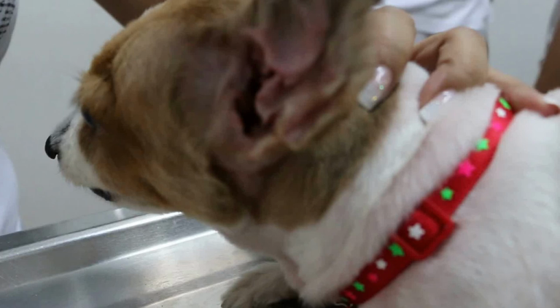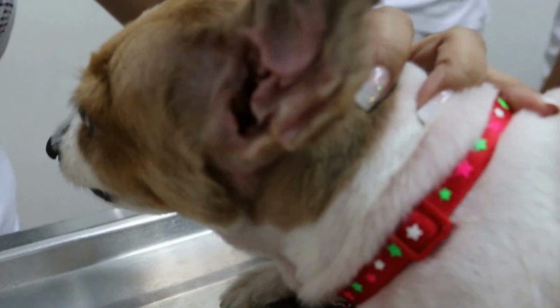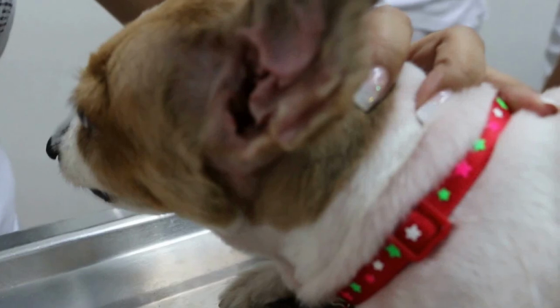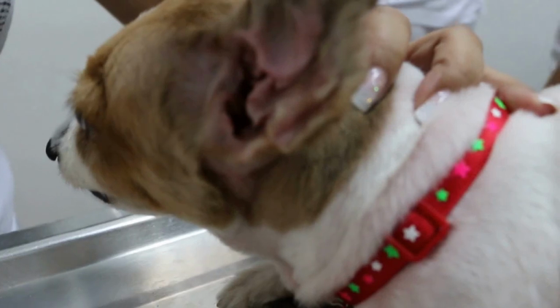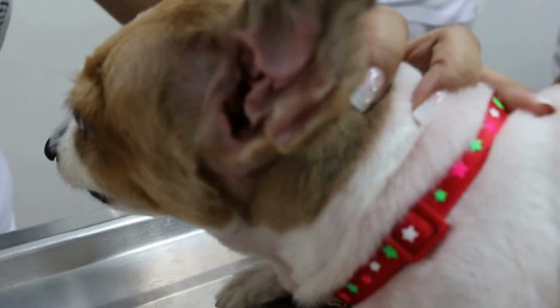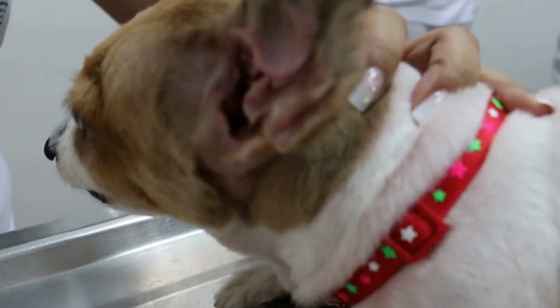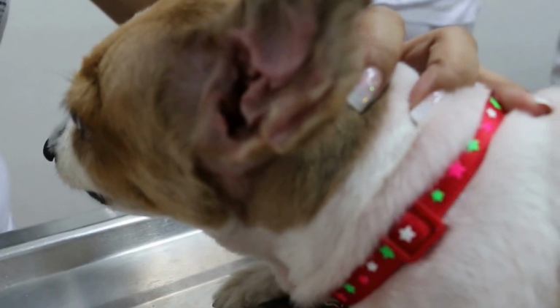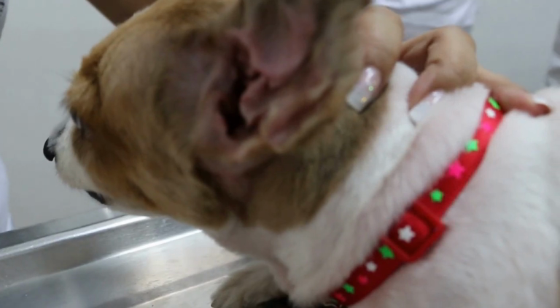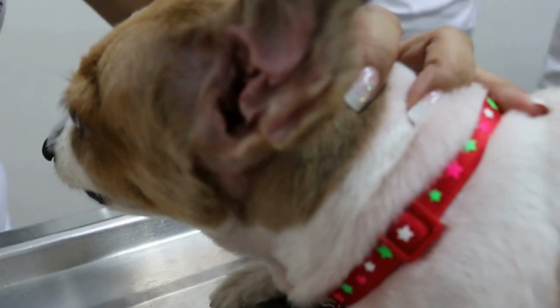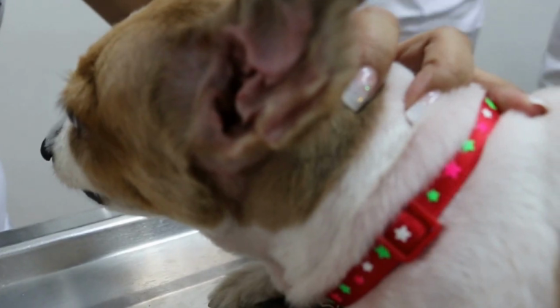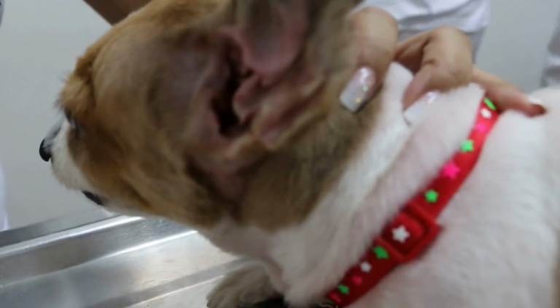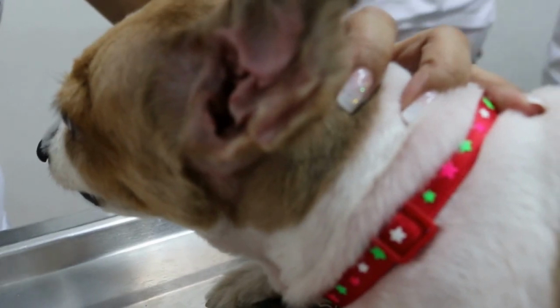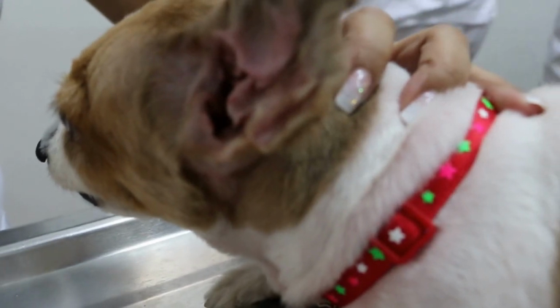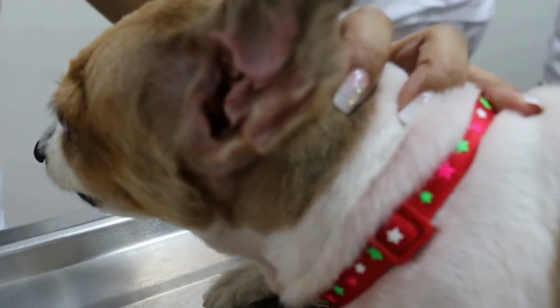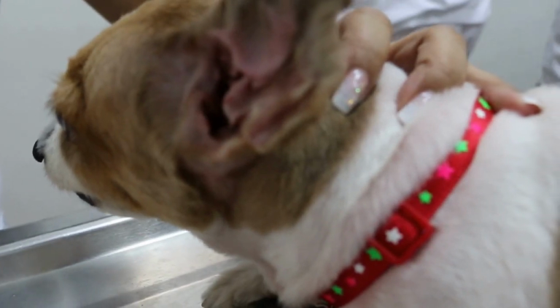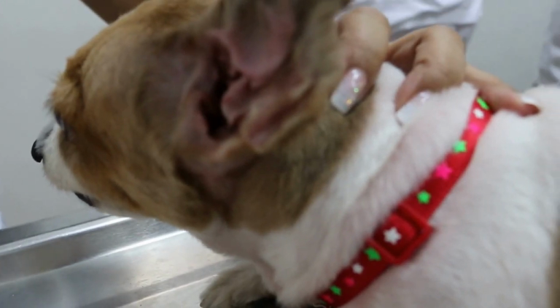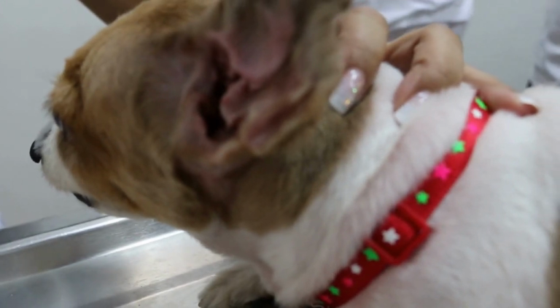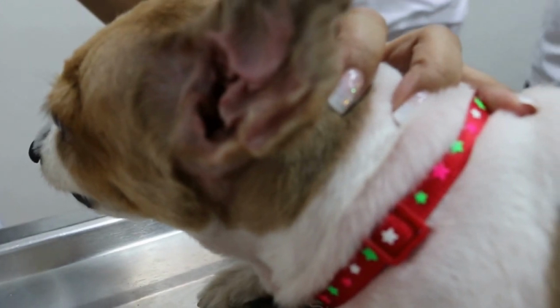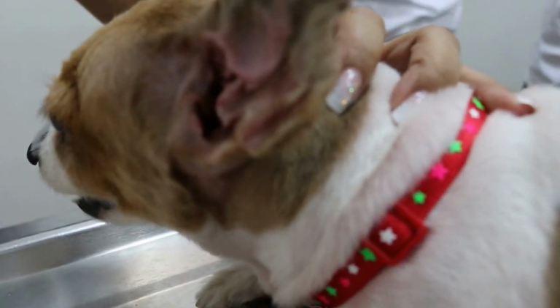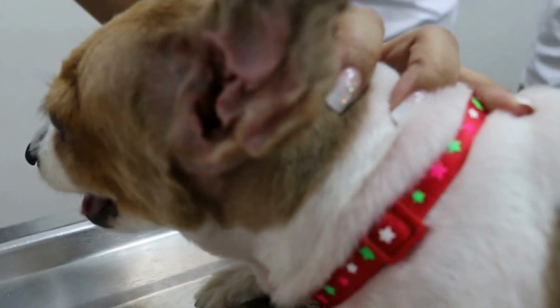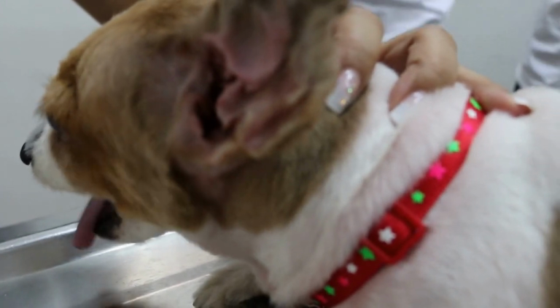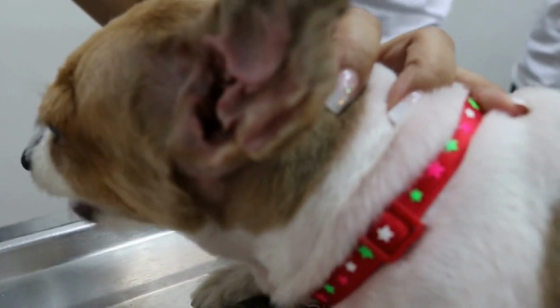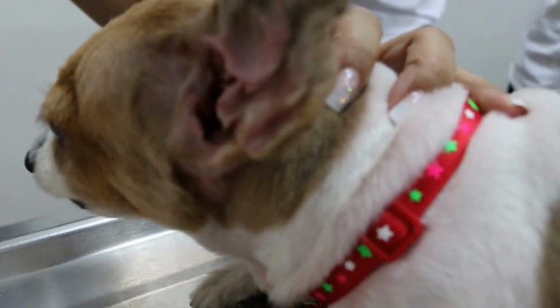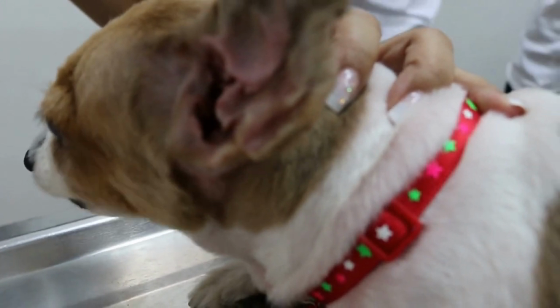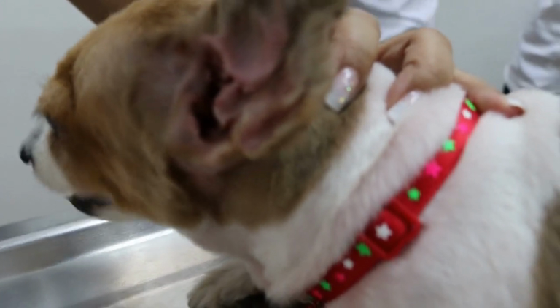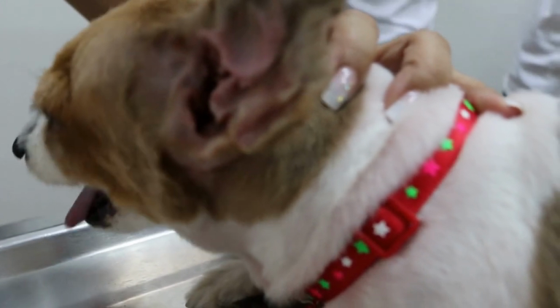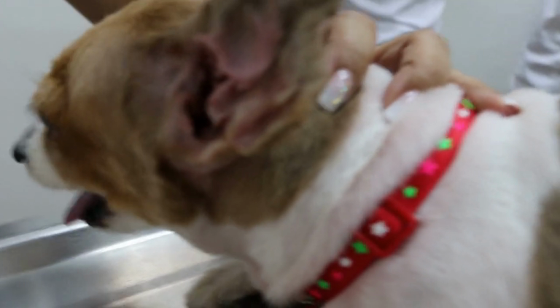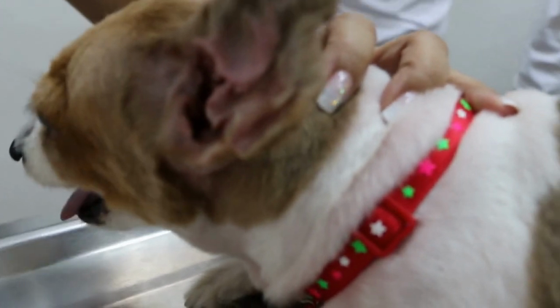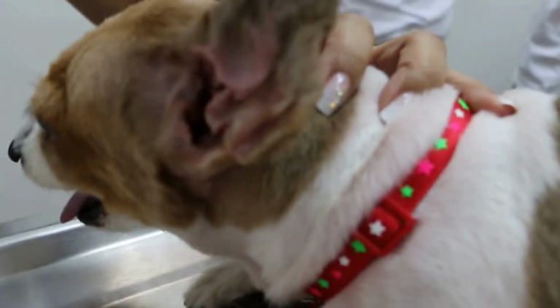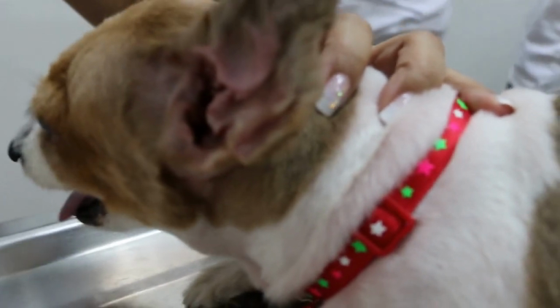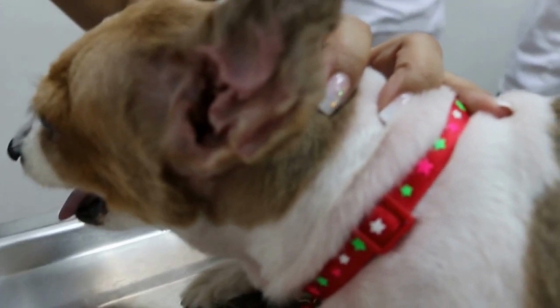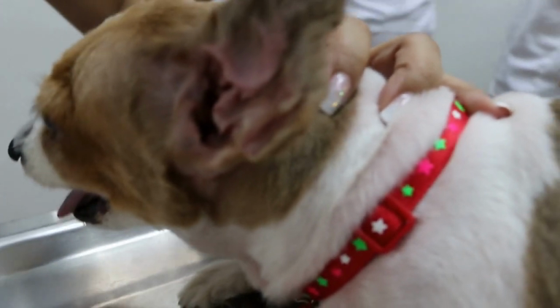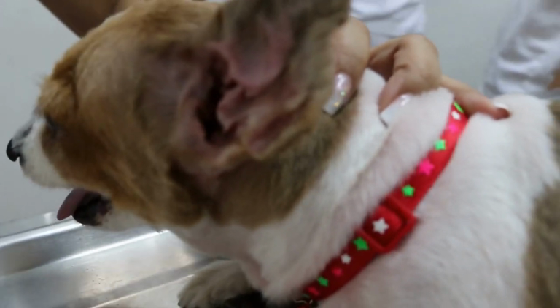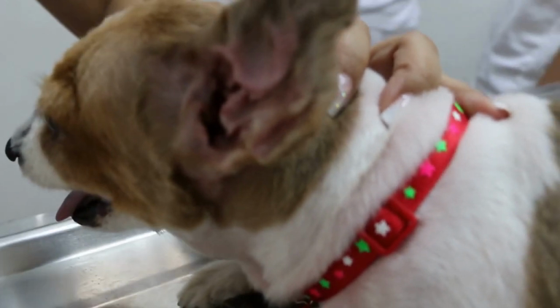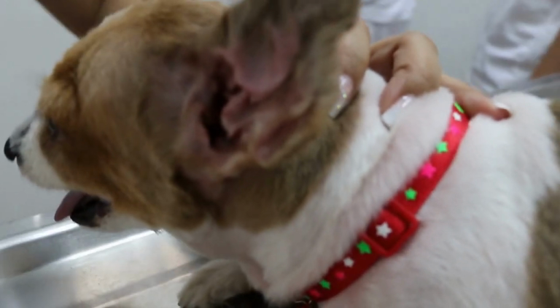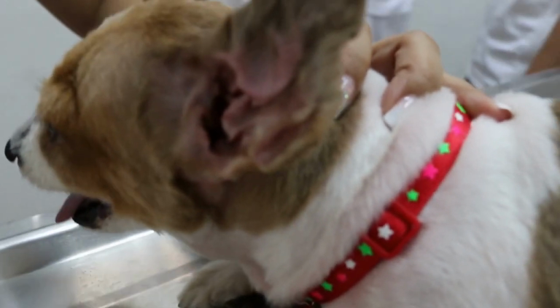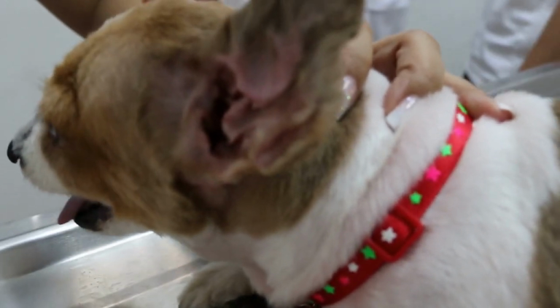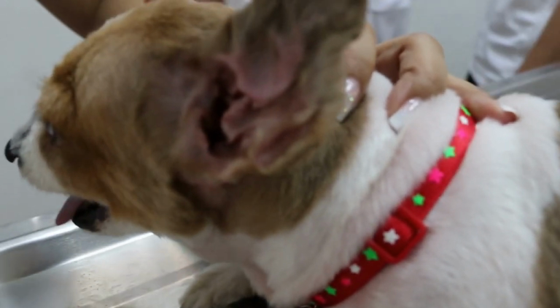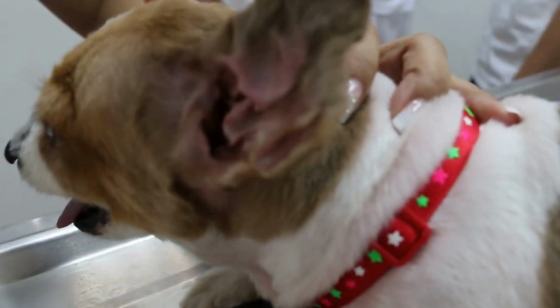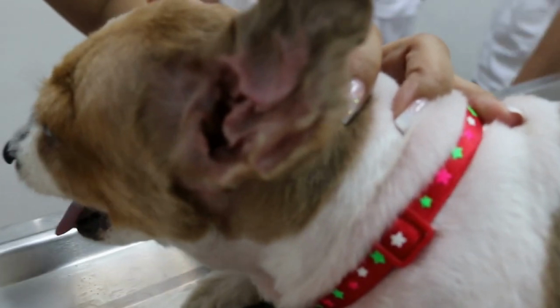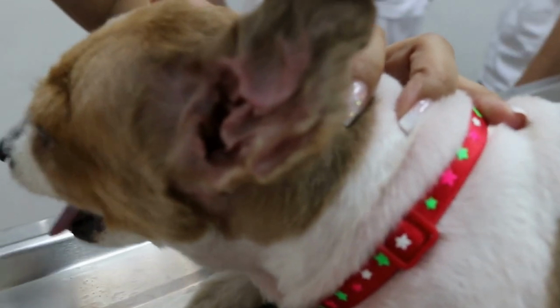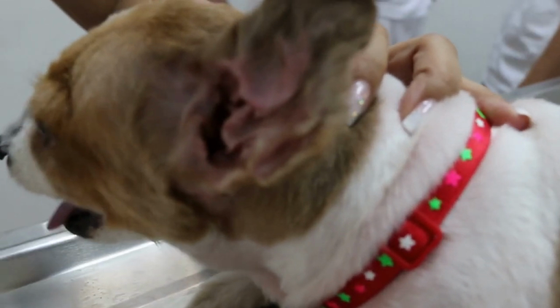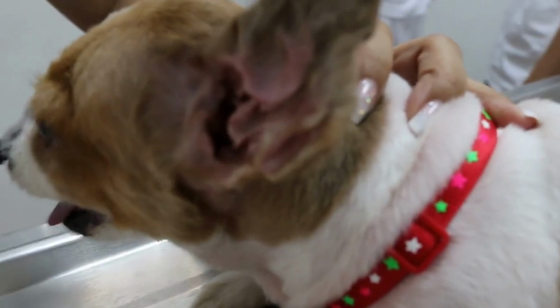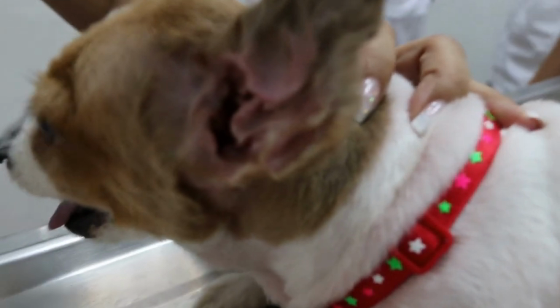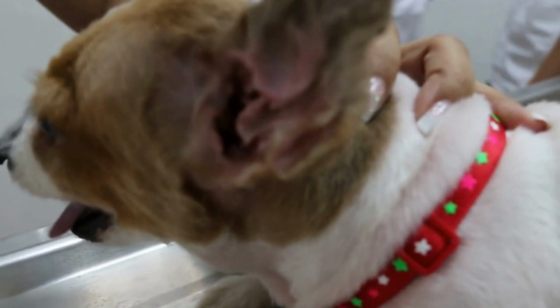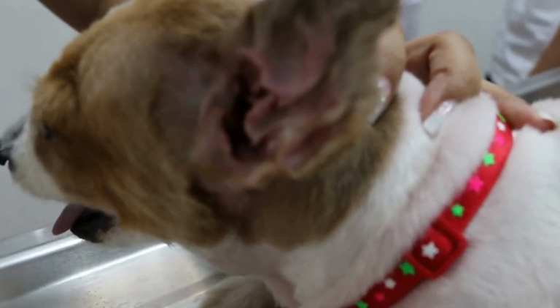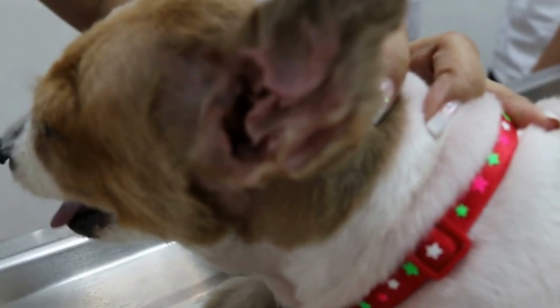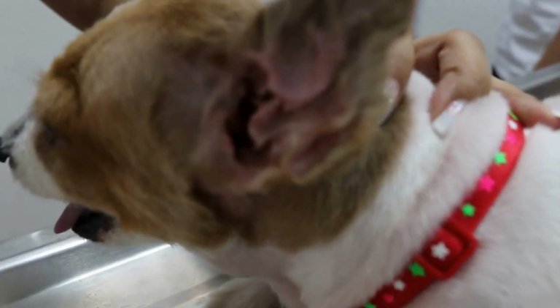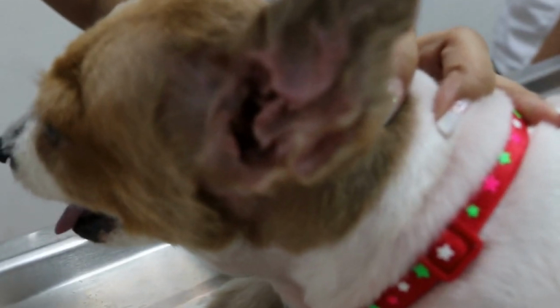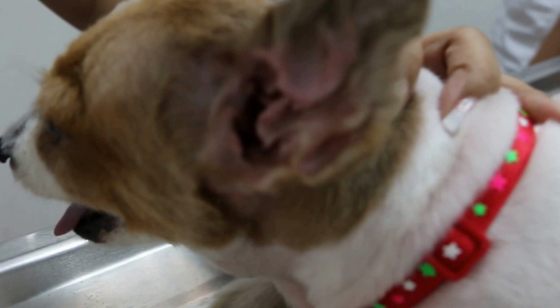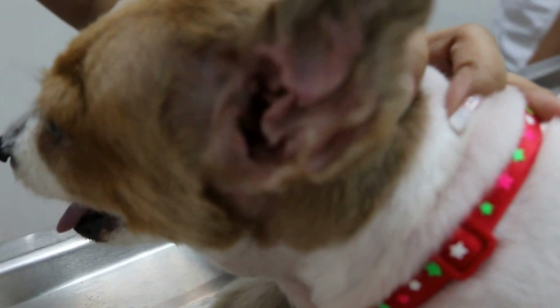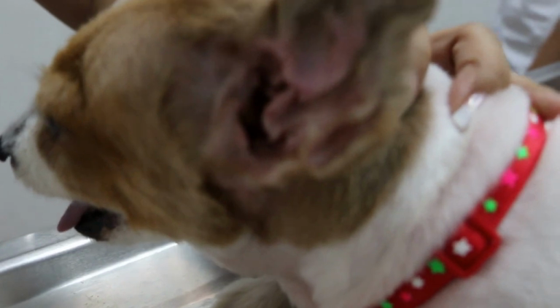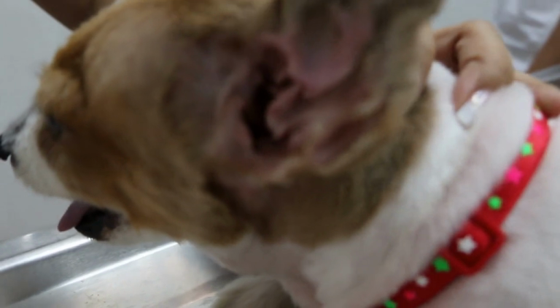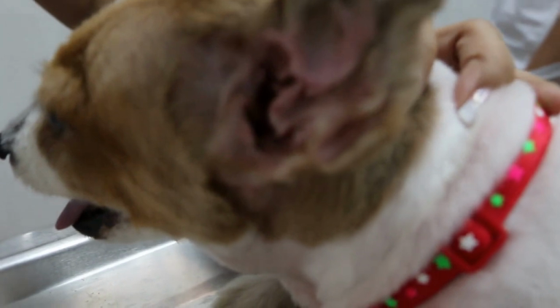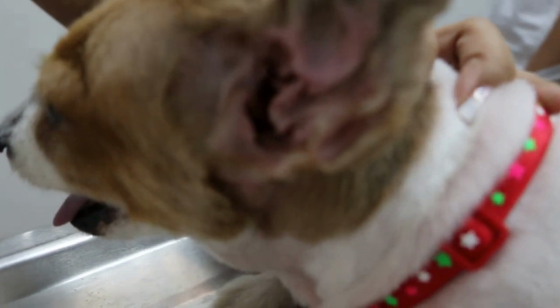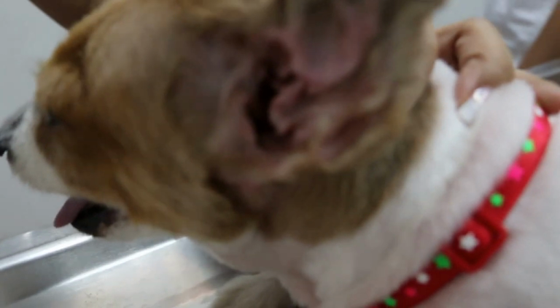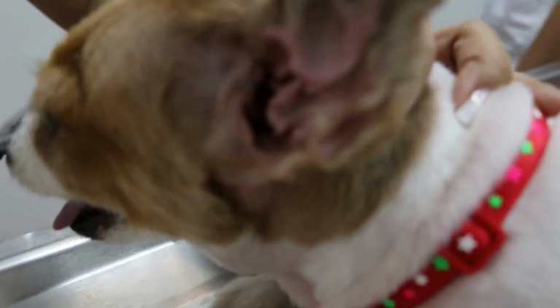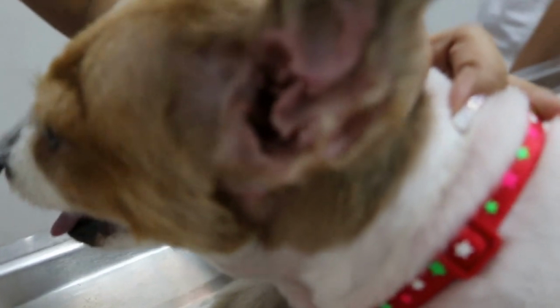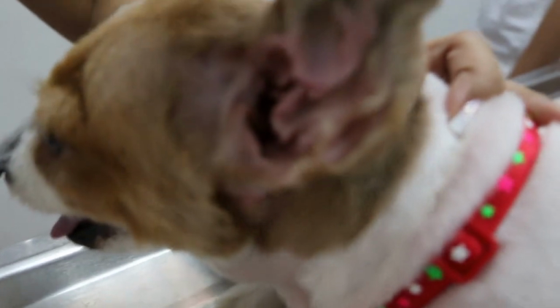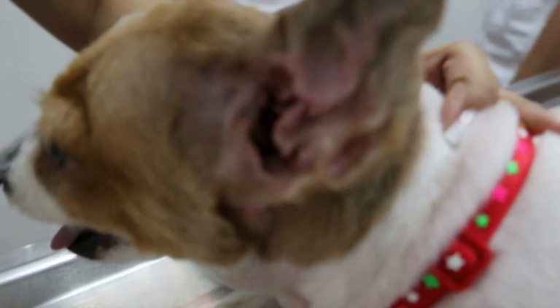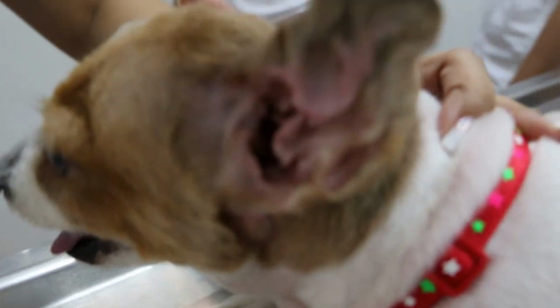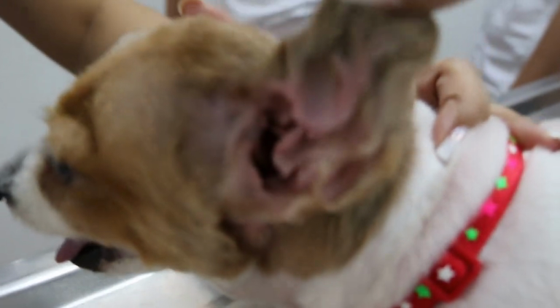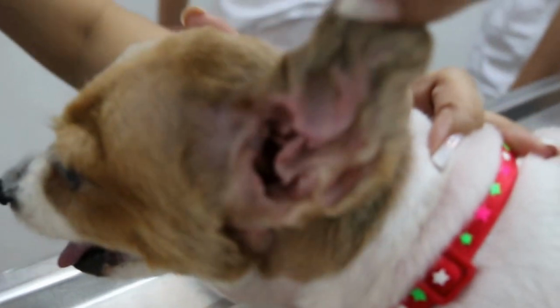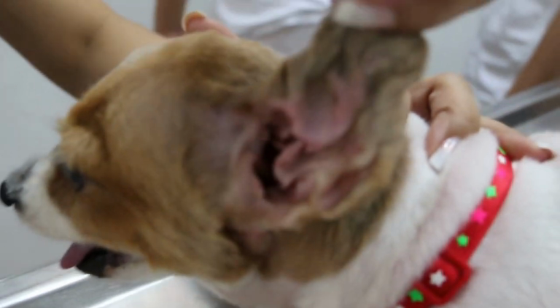Today is Sunday, March 20th. This is a Cavalier King Charles Cross.